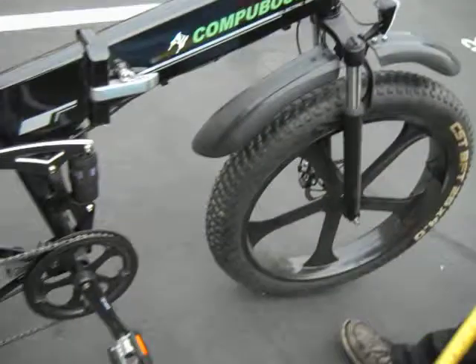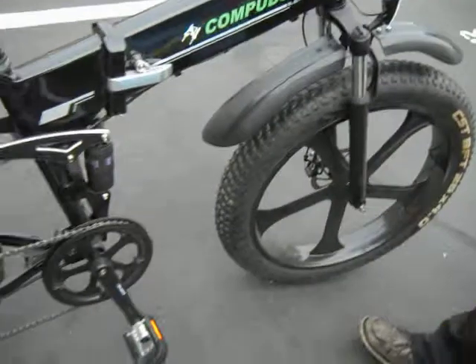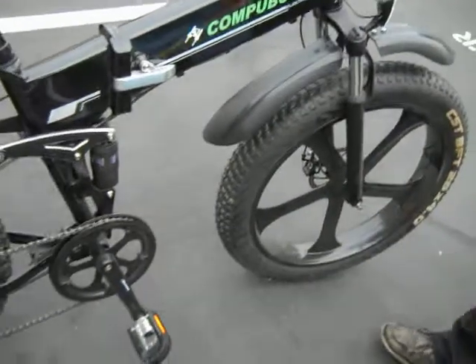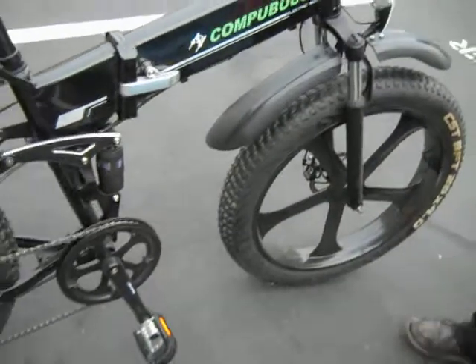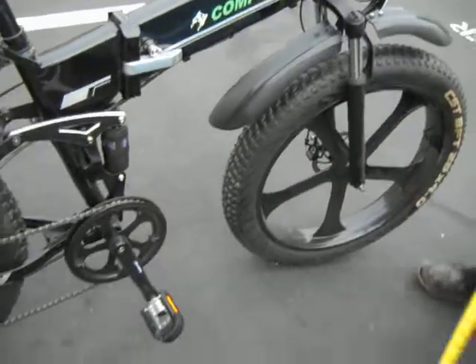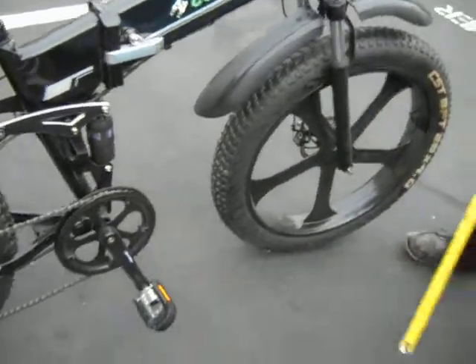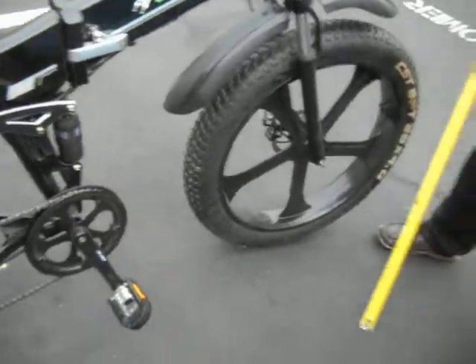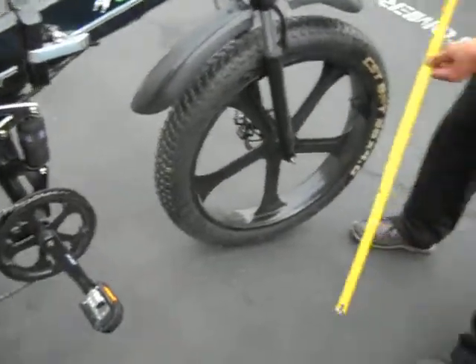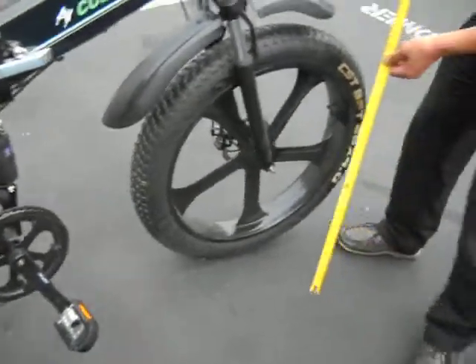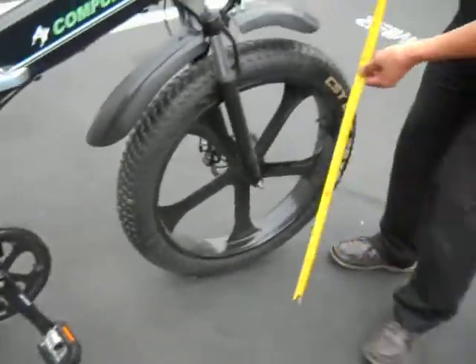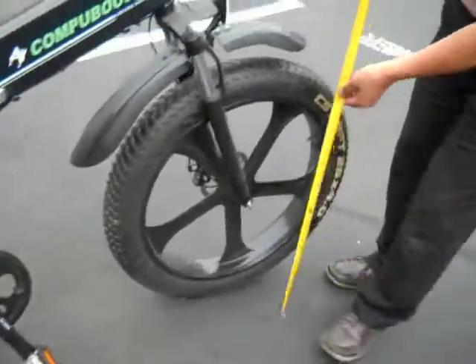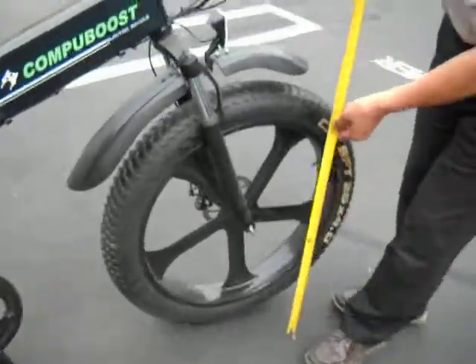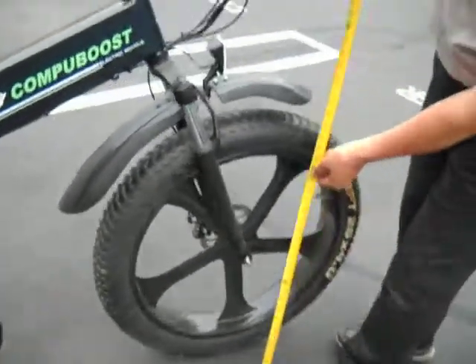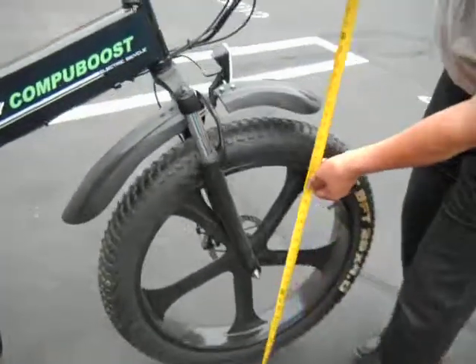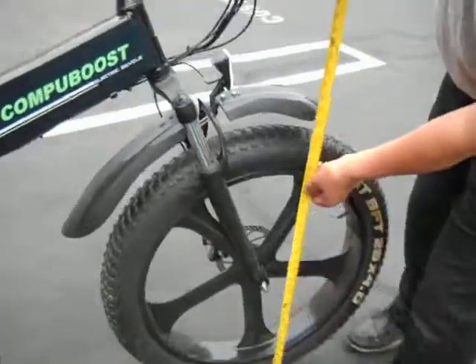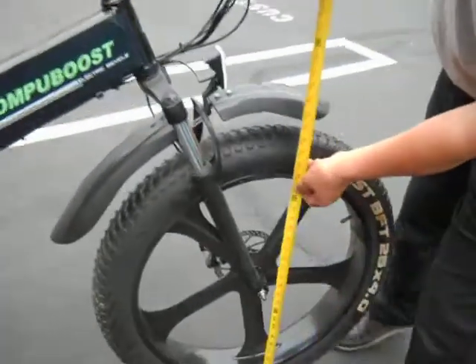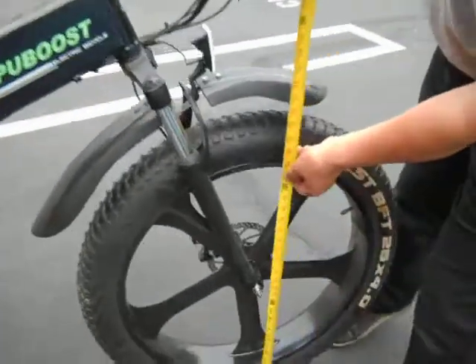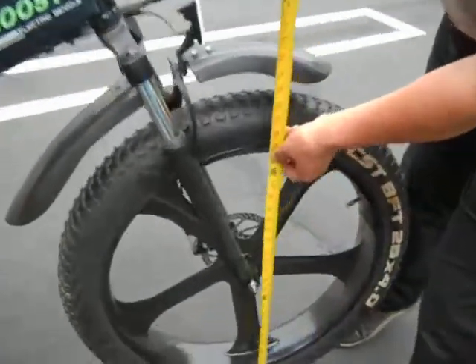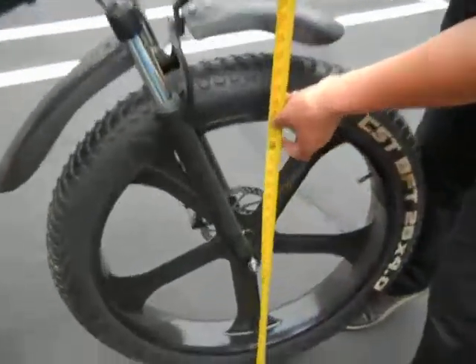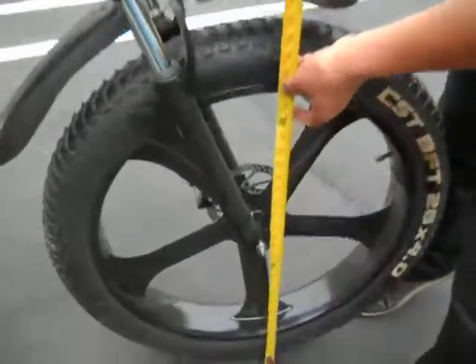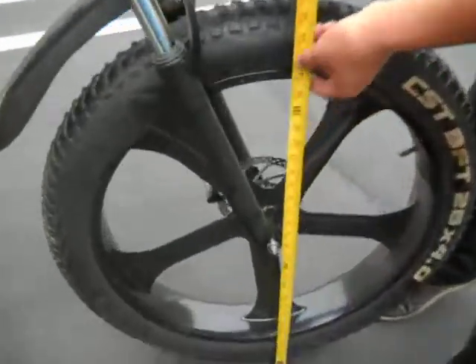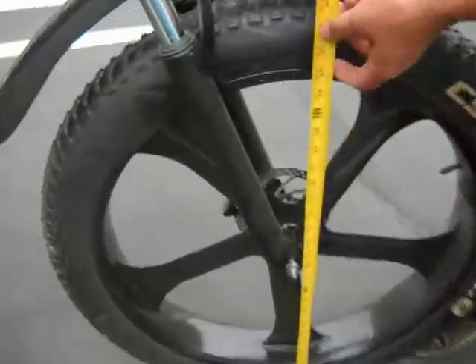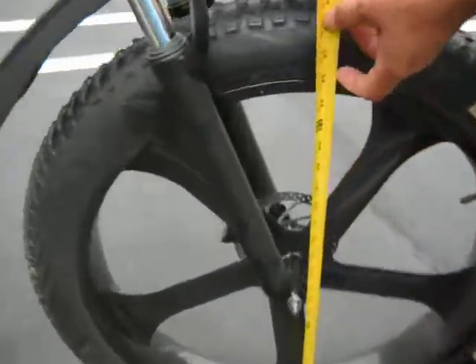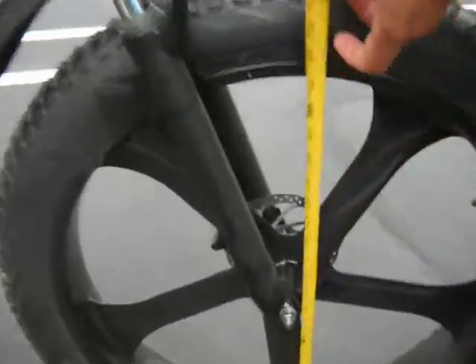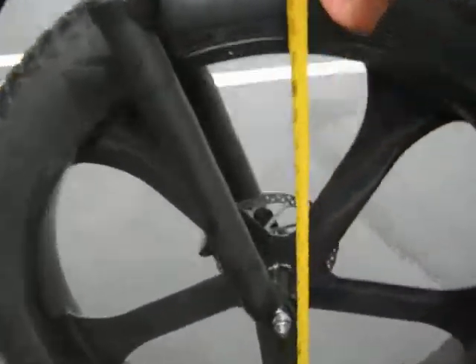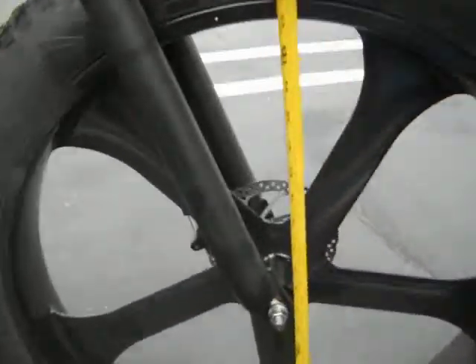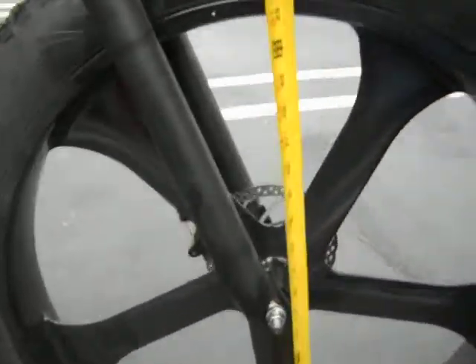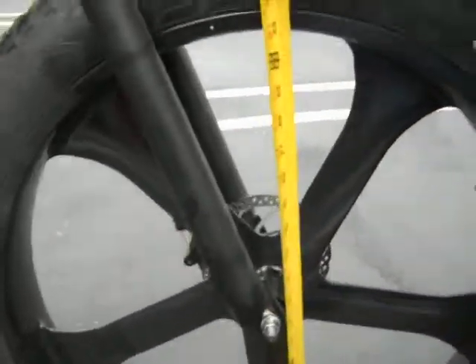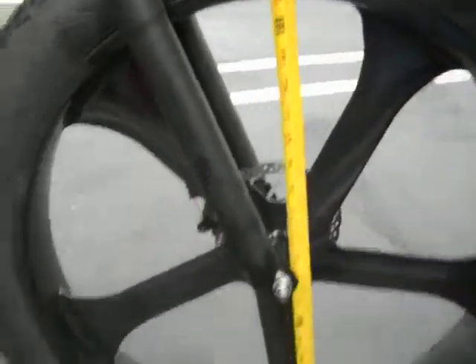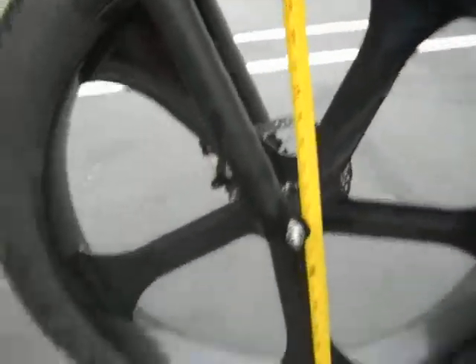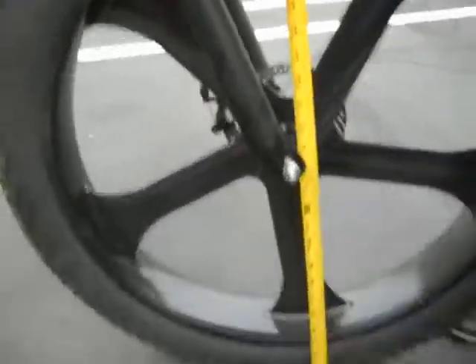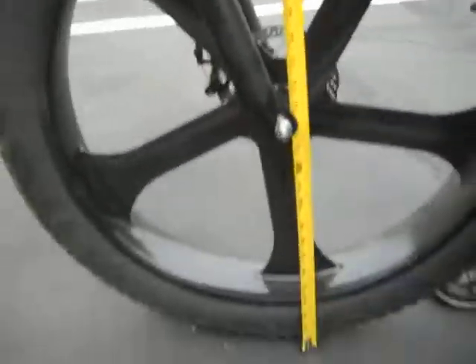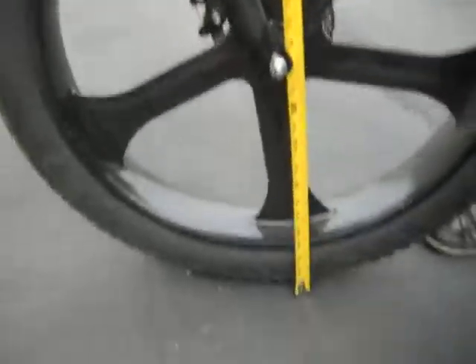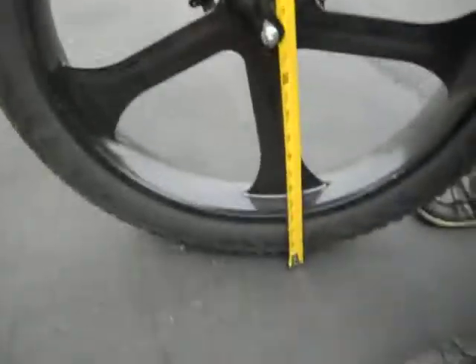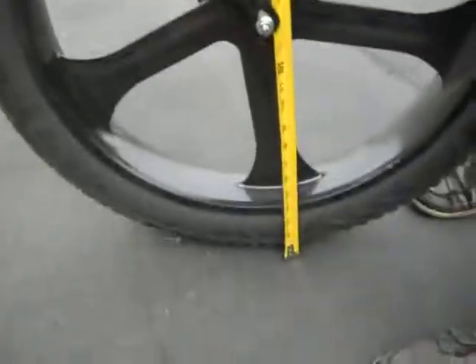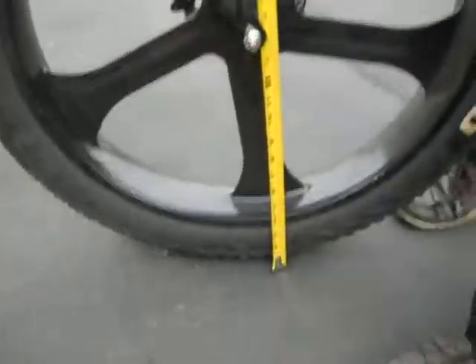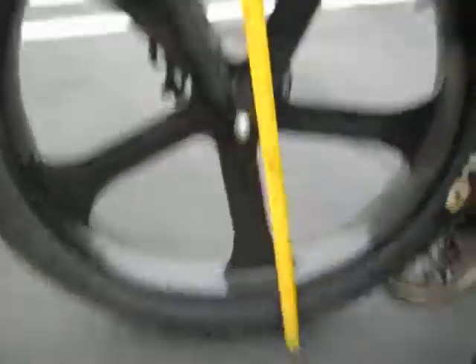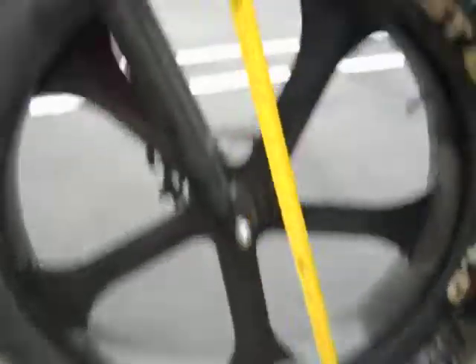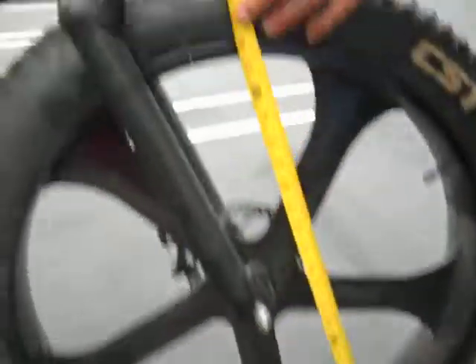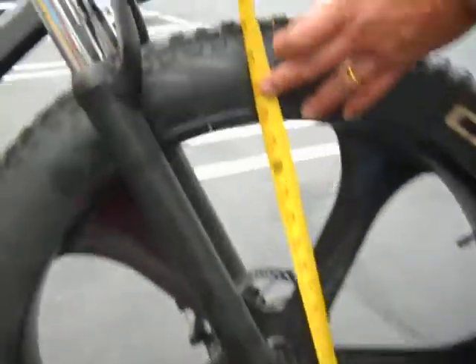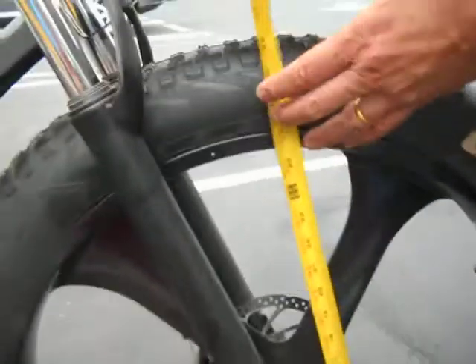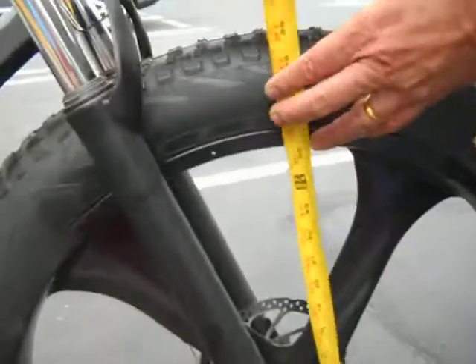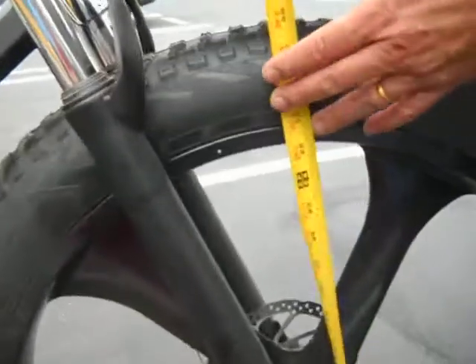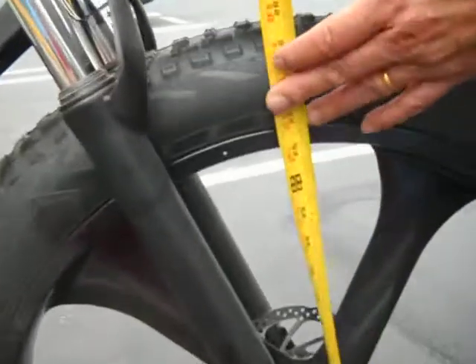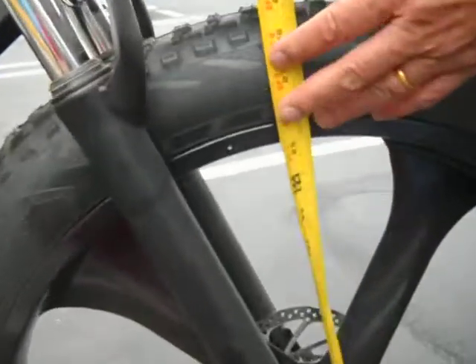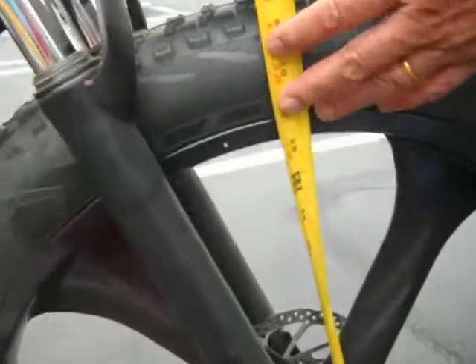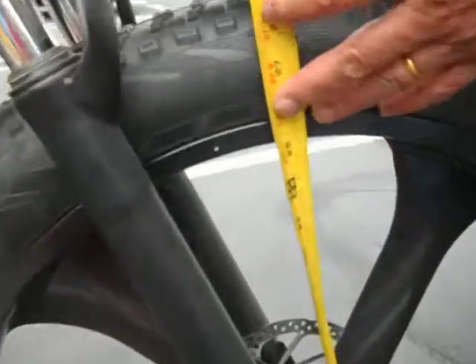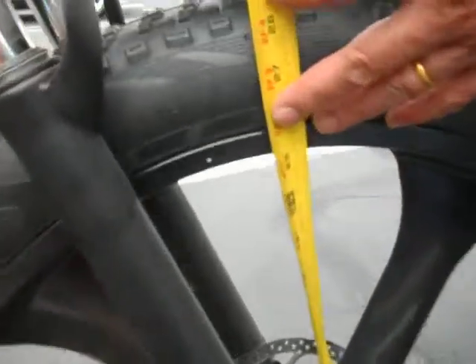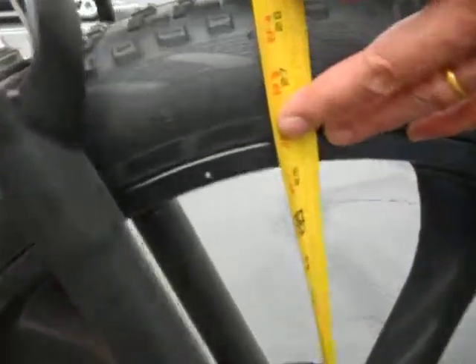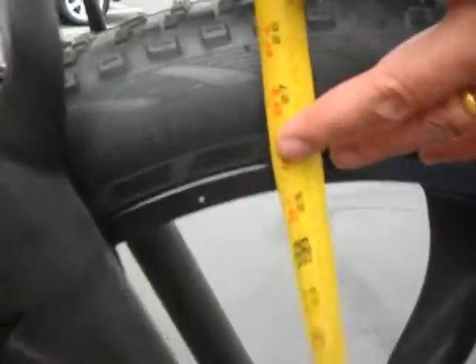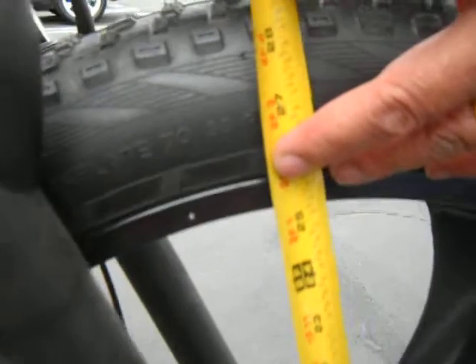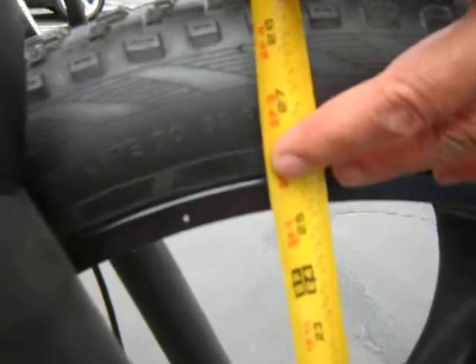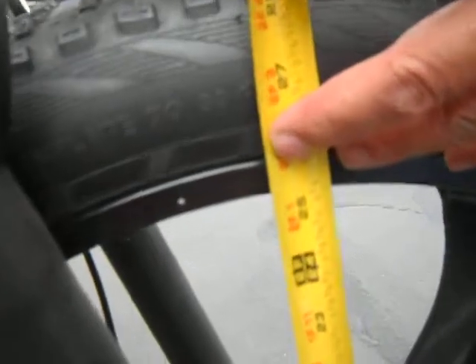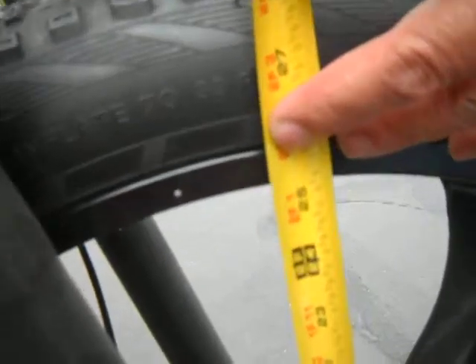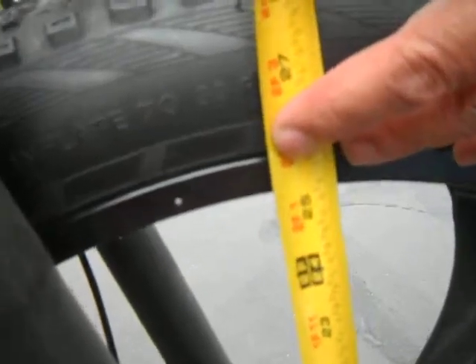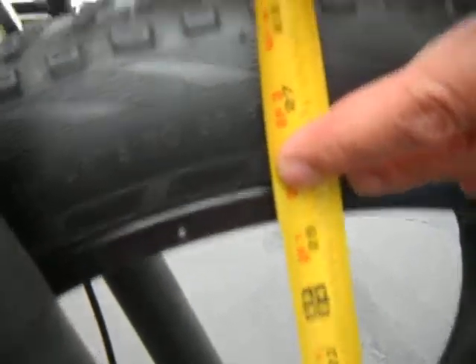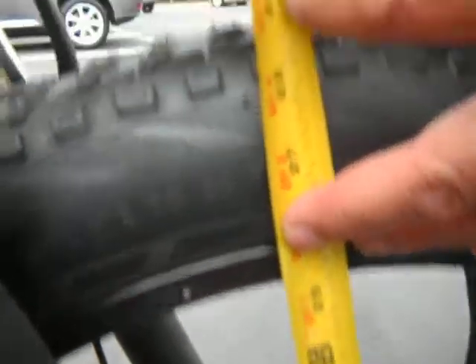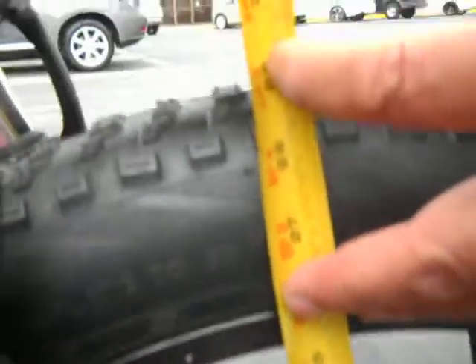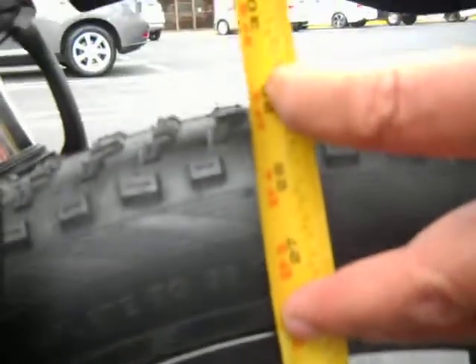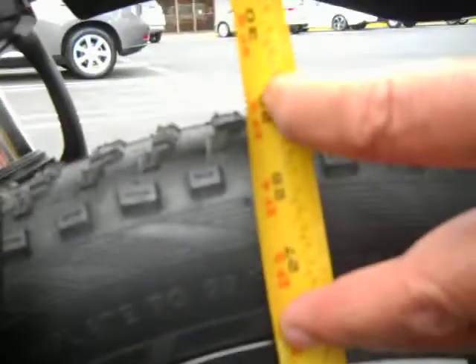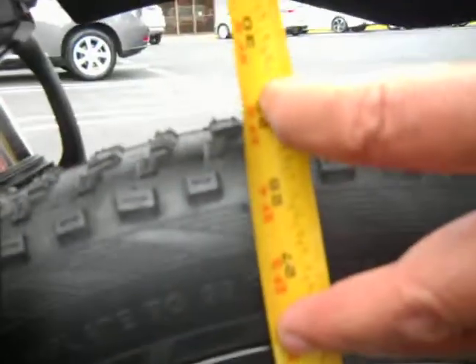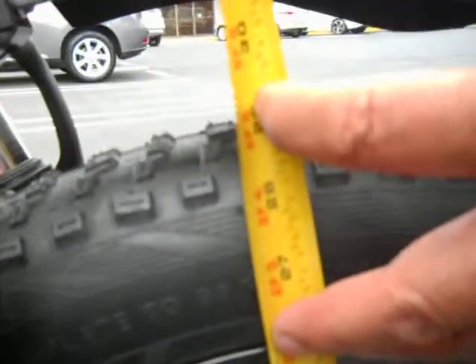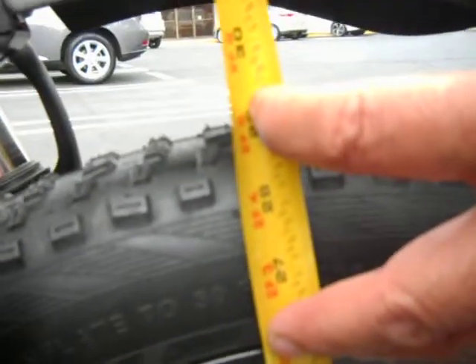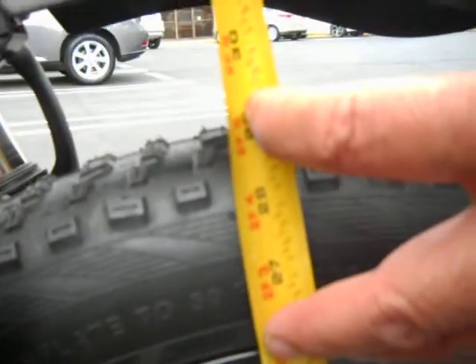You want to measure the tire diameter? It measures out about 29 inches.